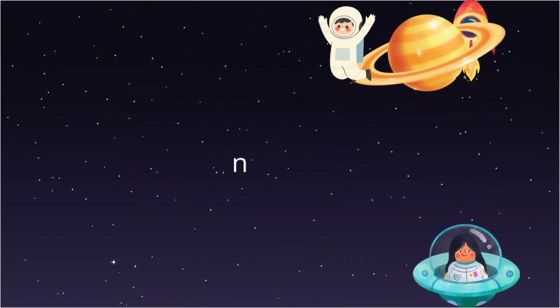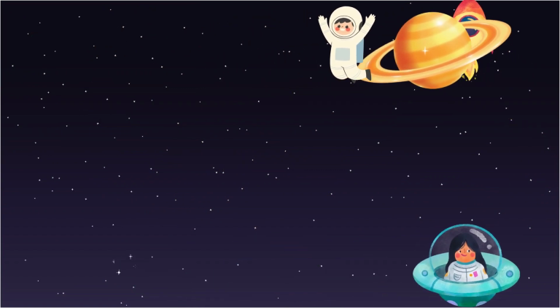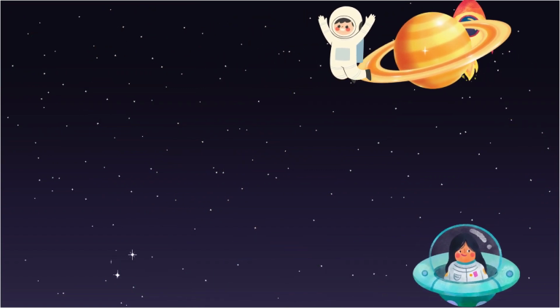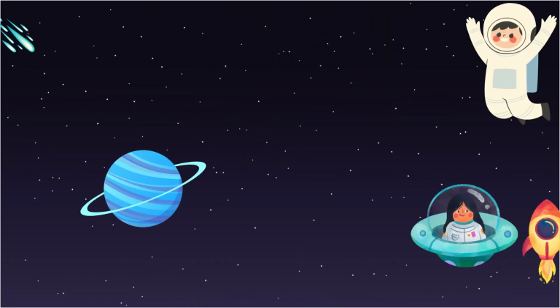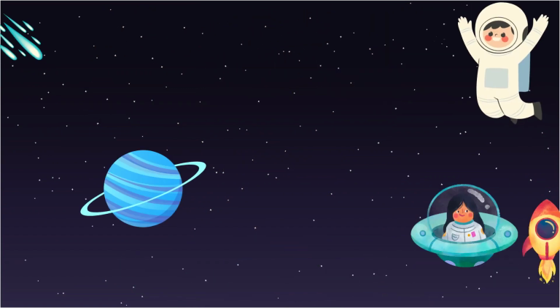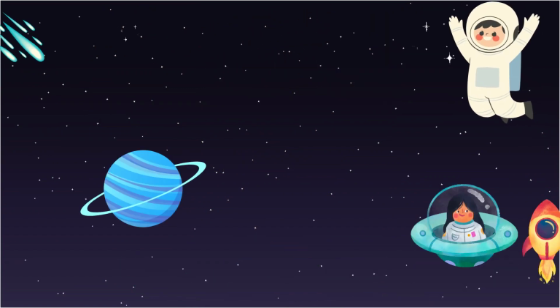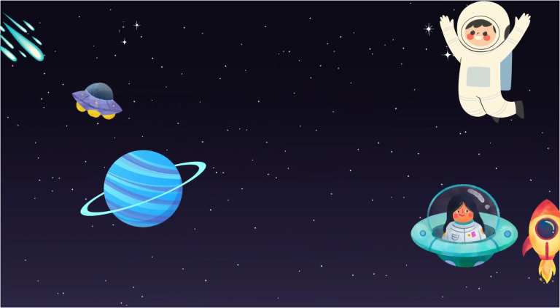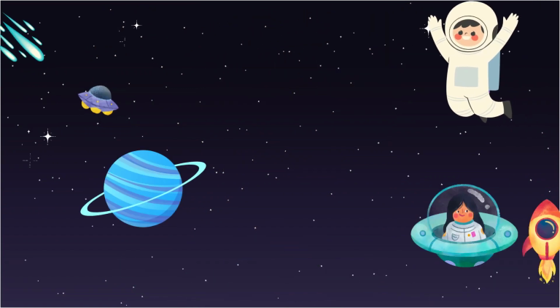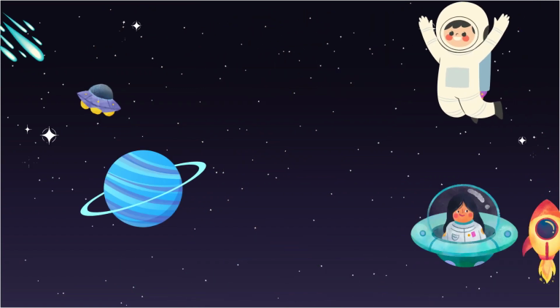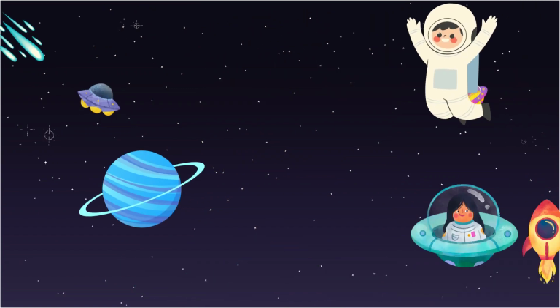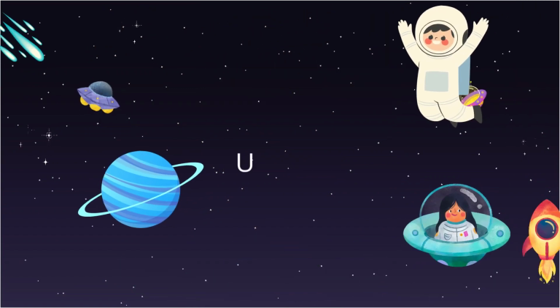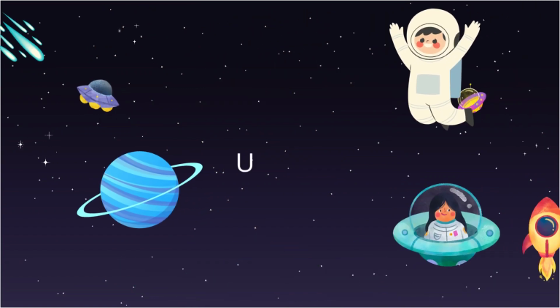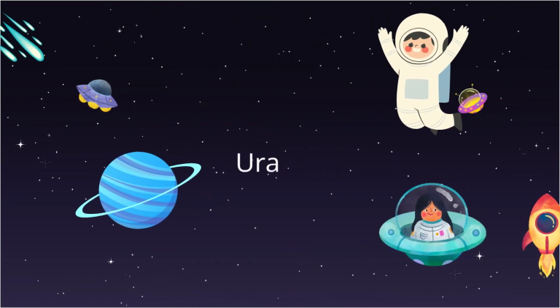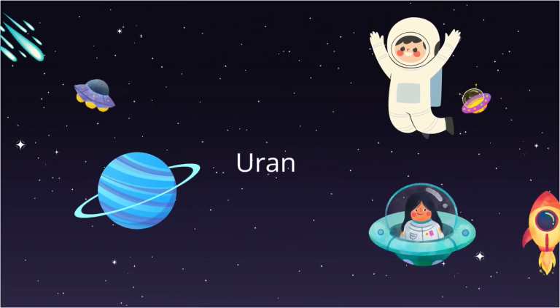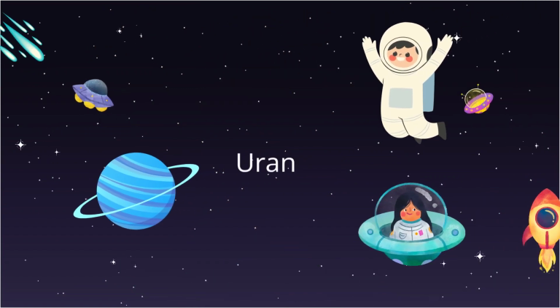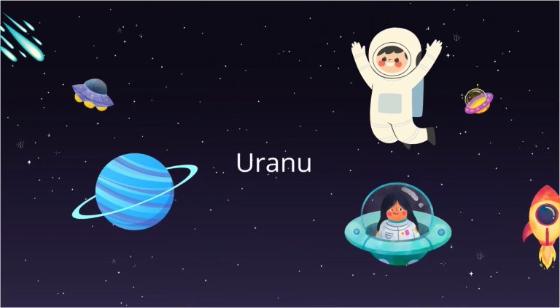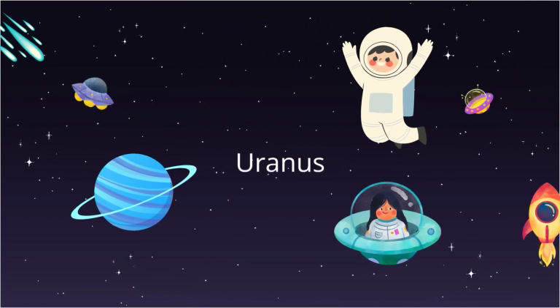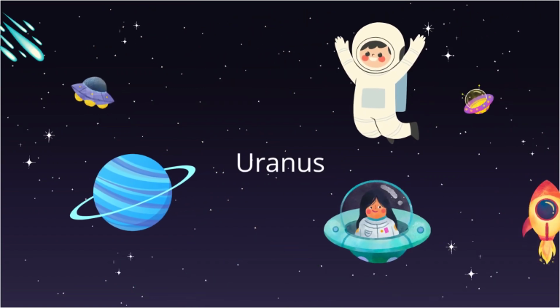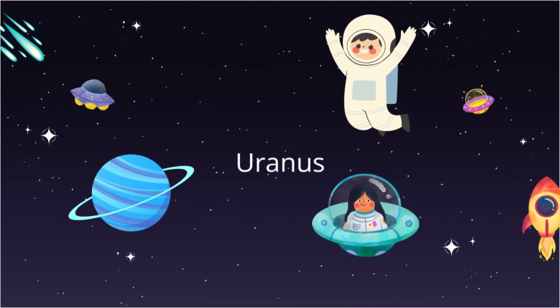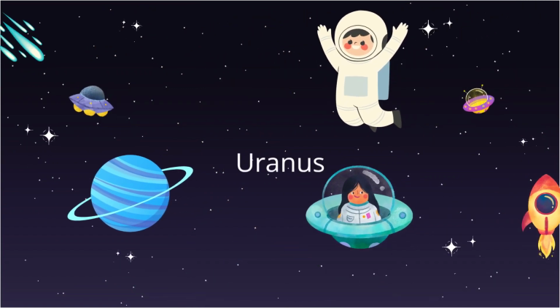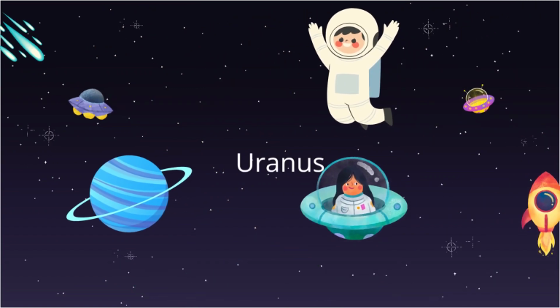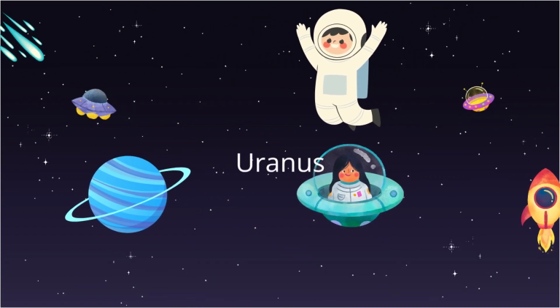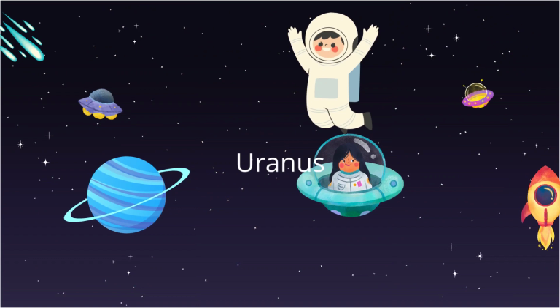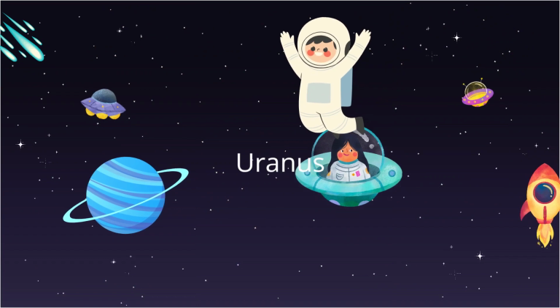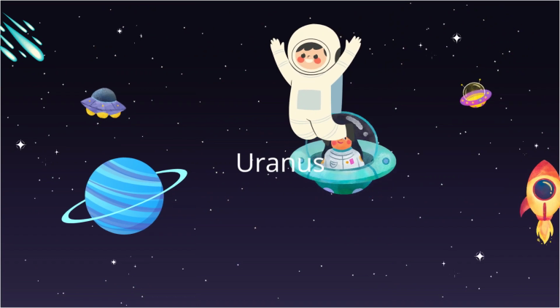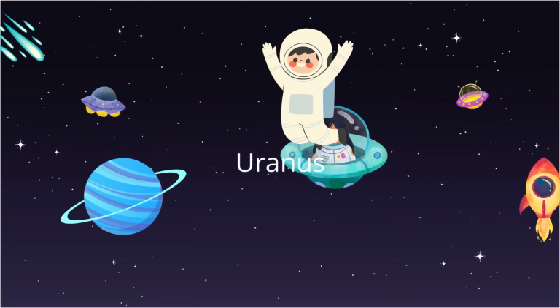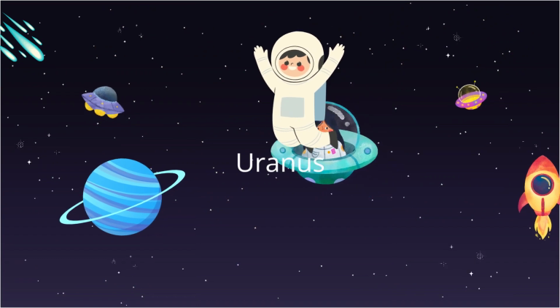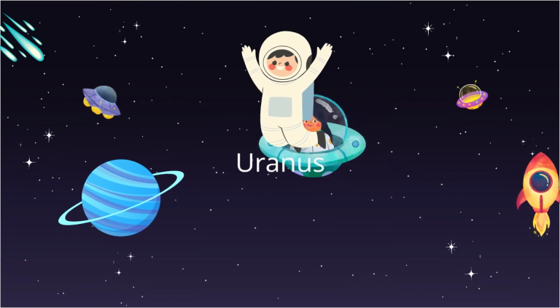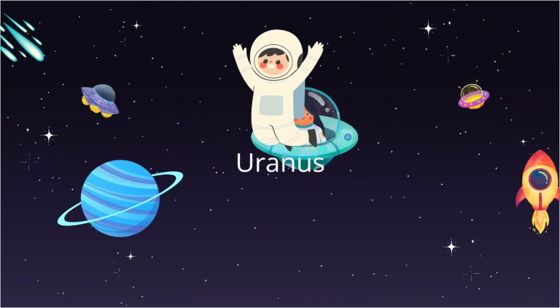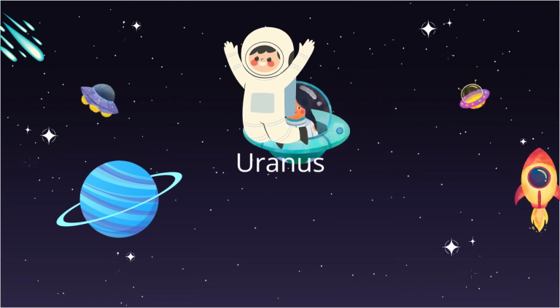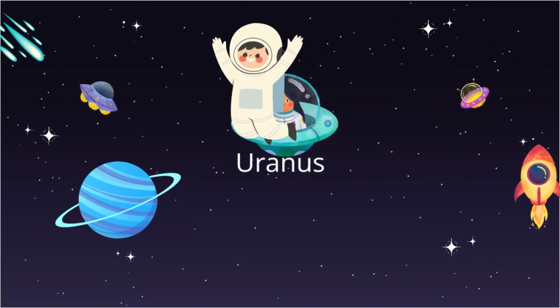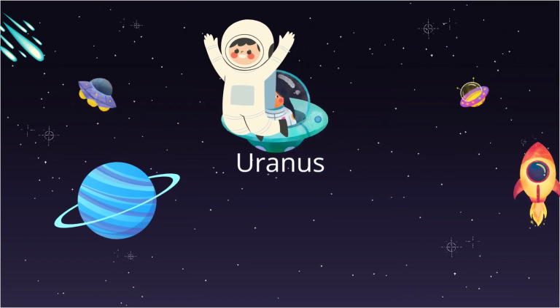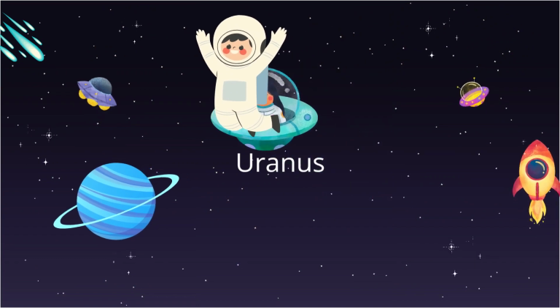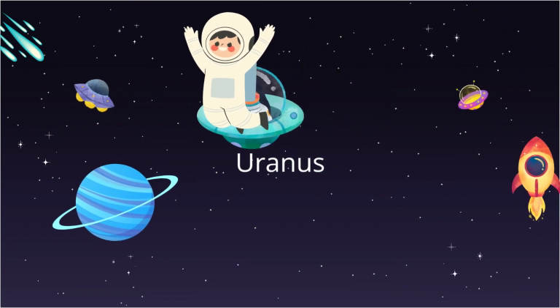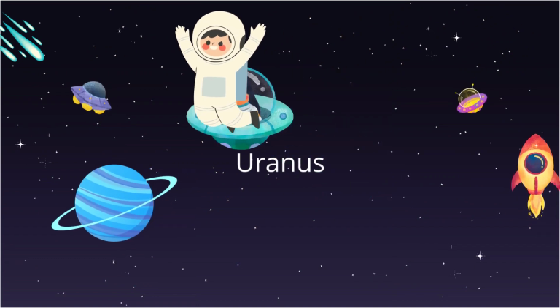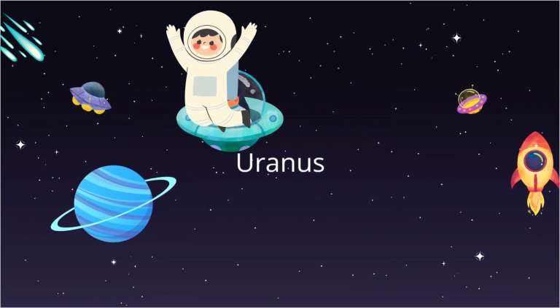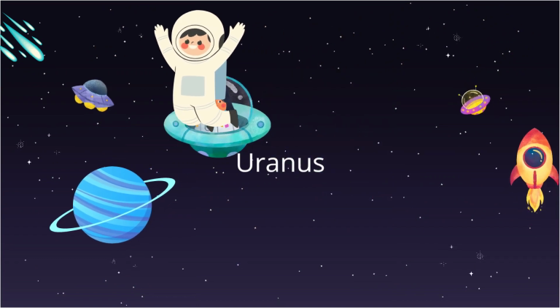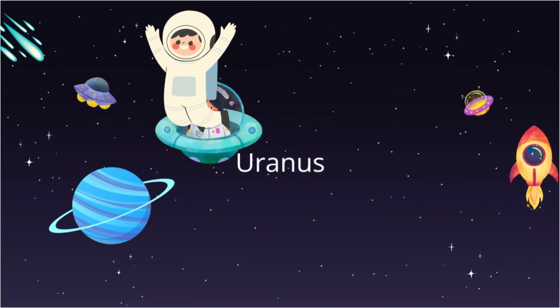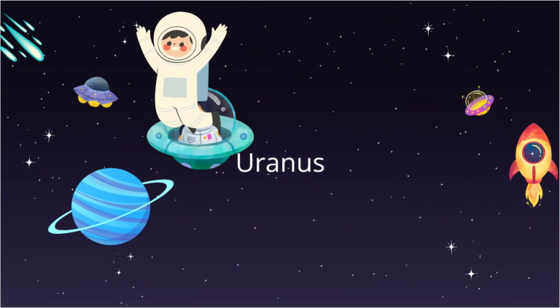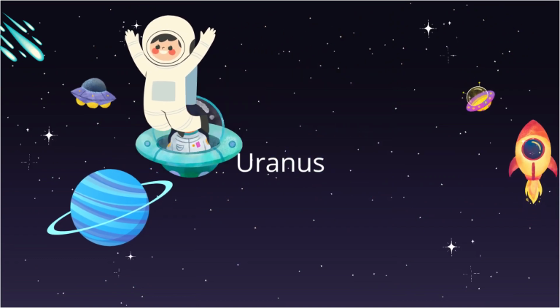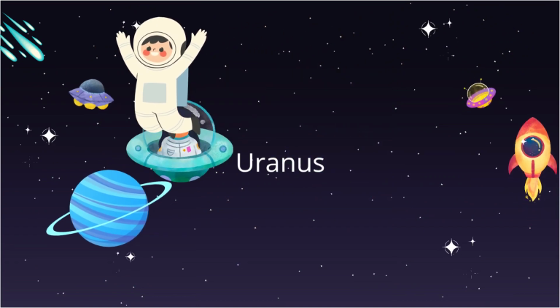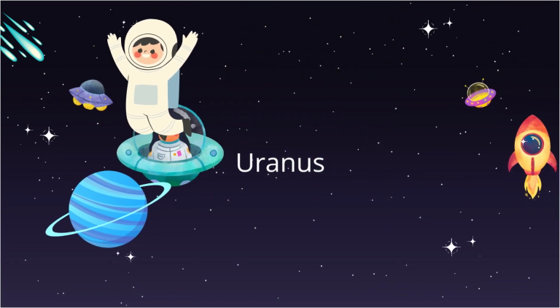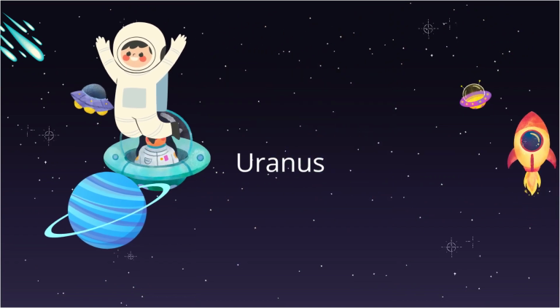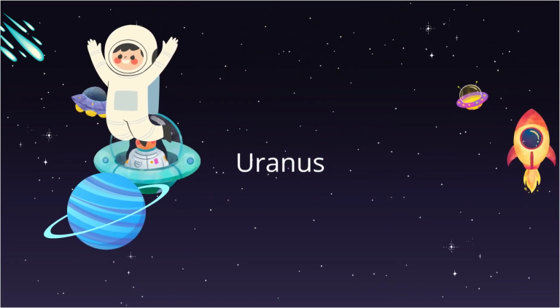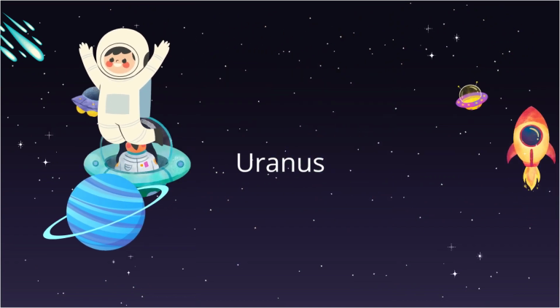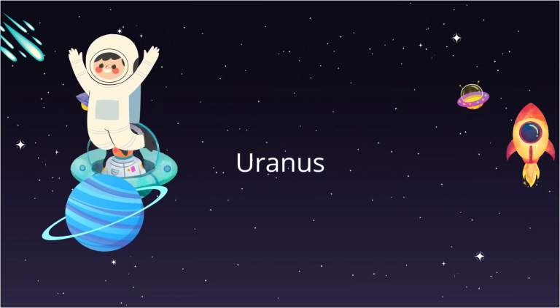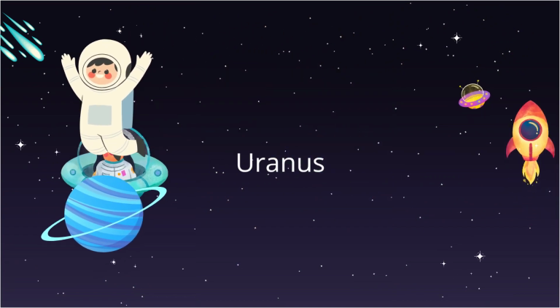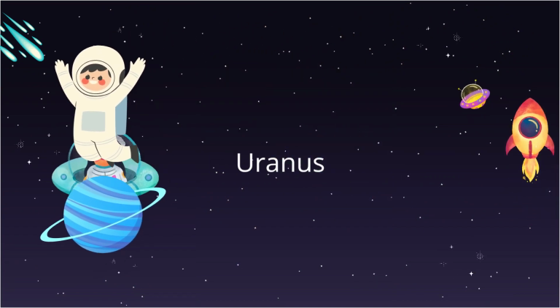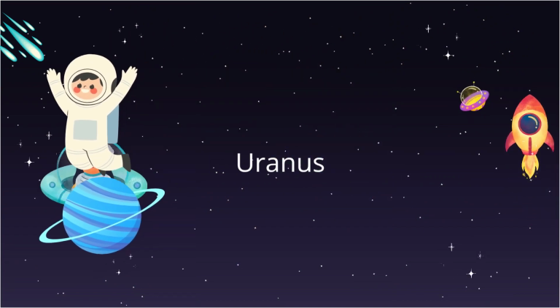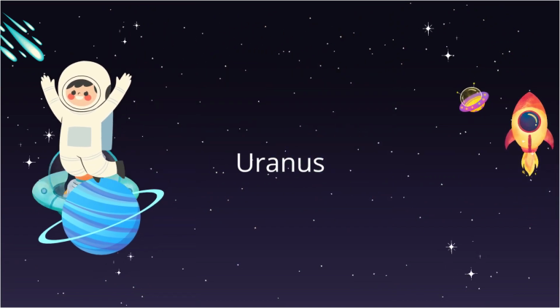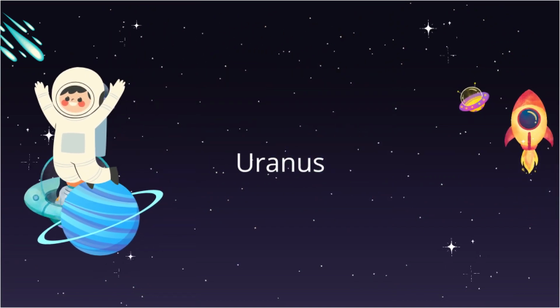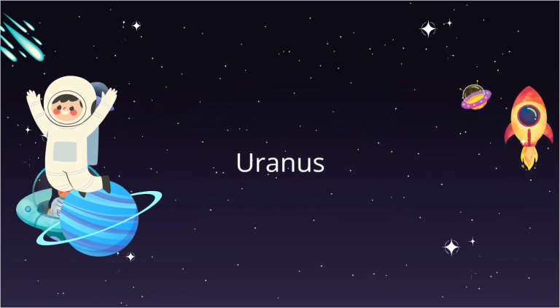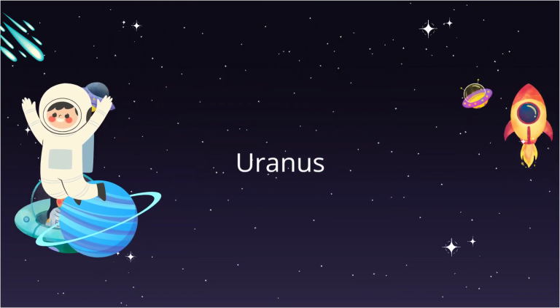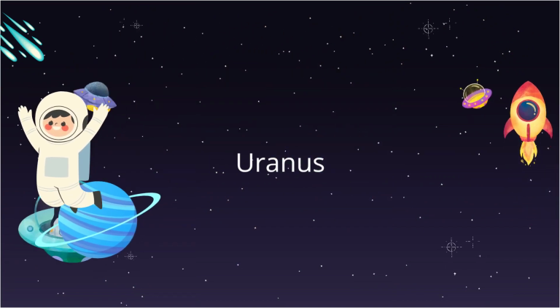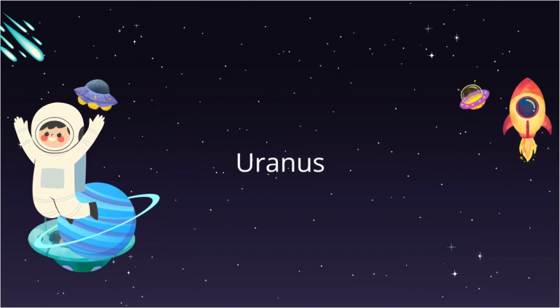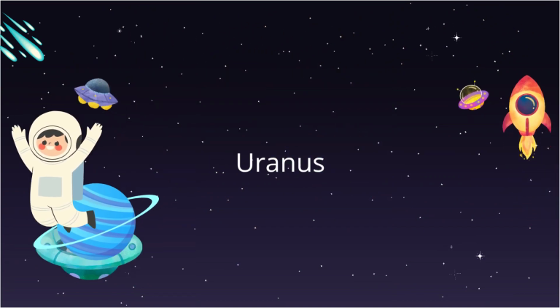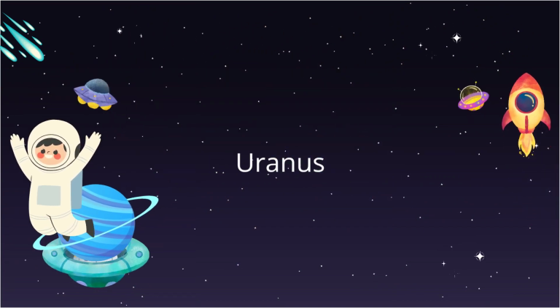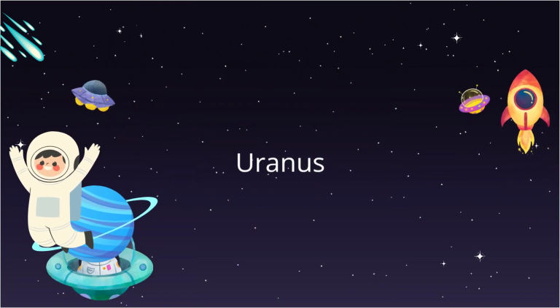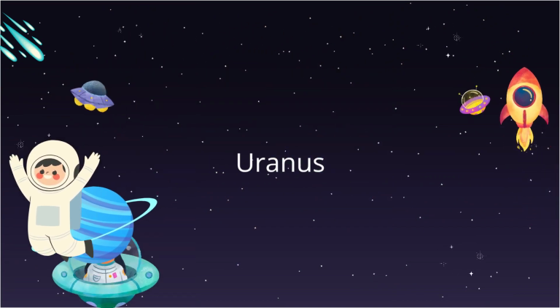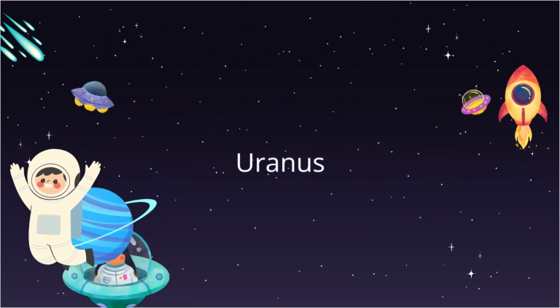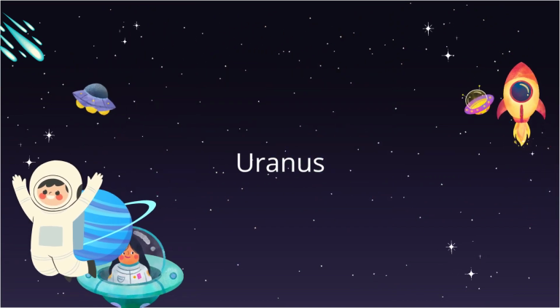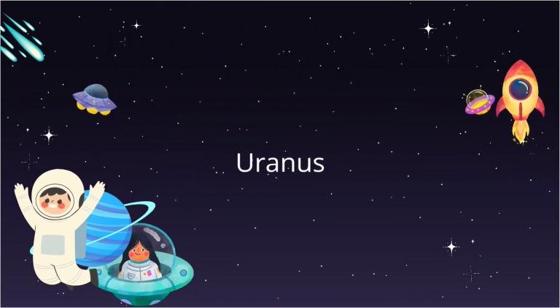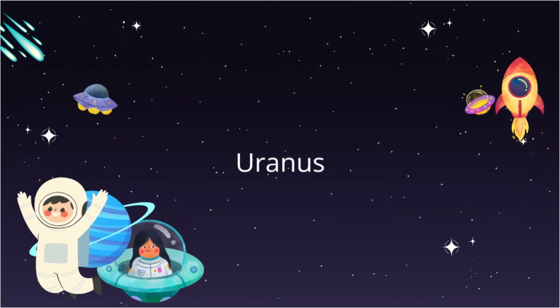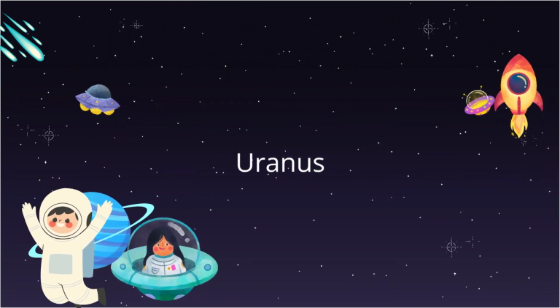Now we're flying far, far away to Uranus and Neptune — cold and blue planets at the edge of space.